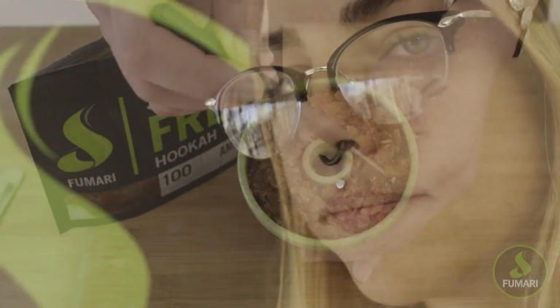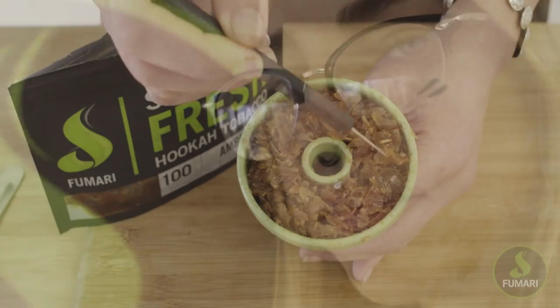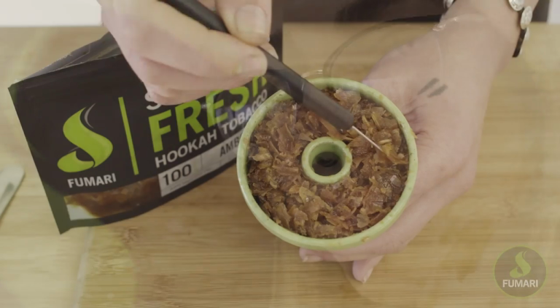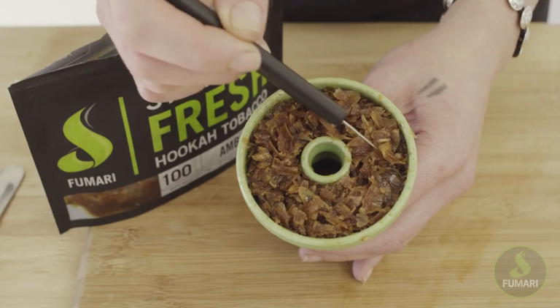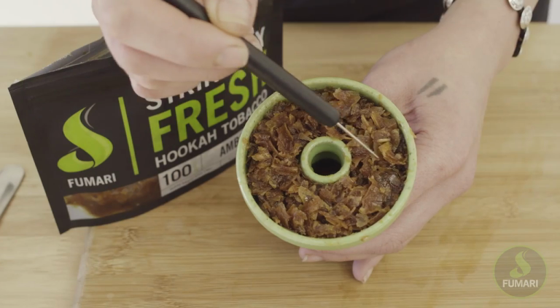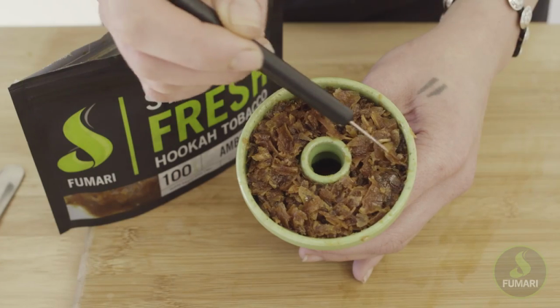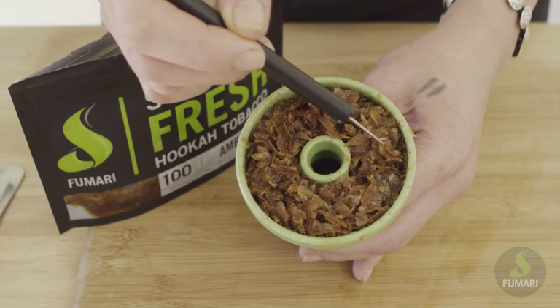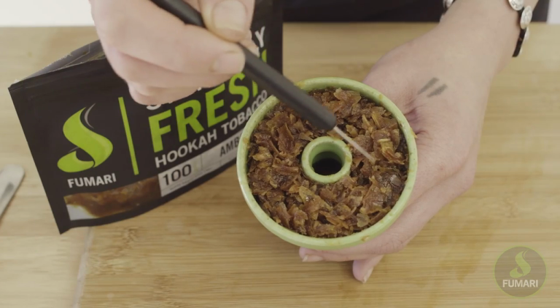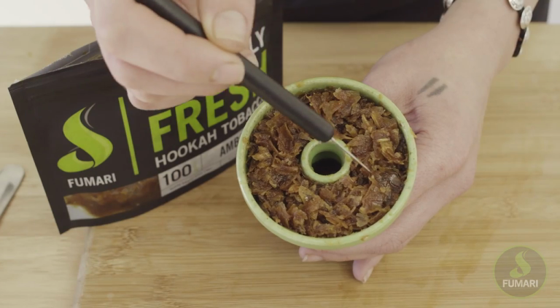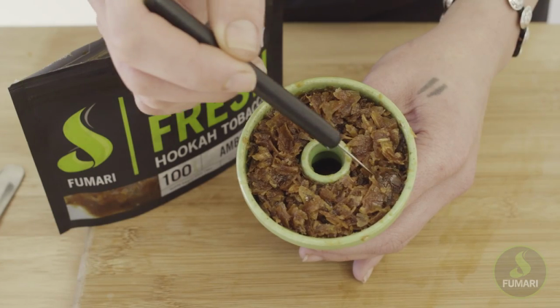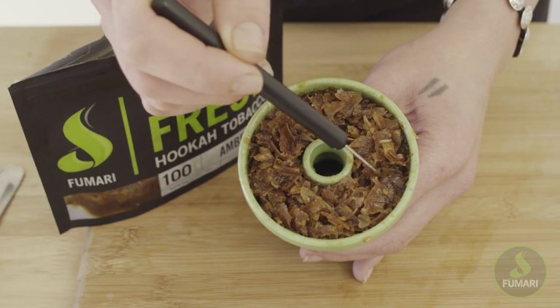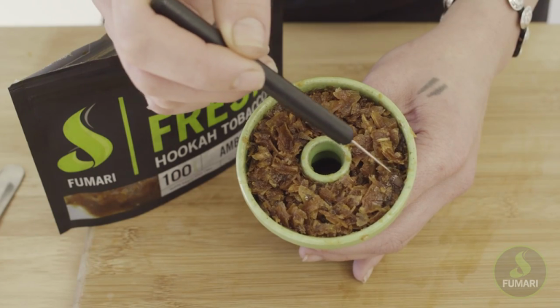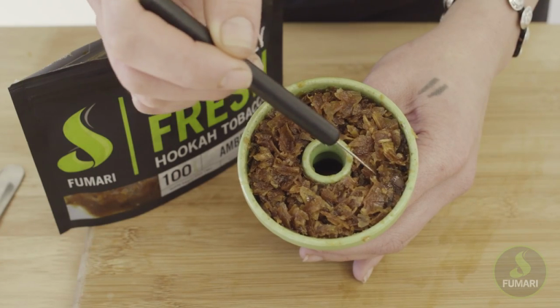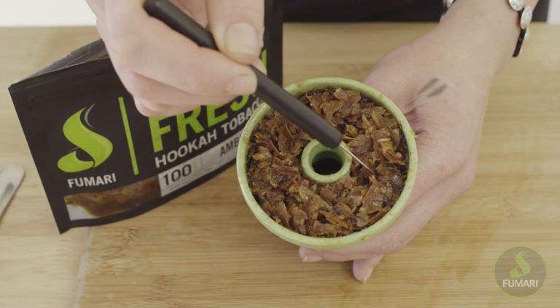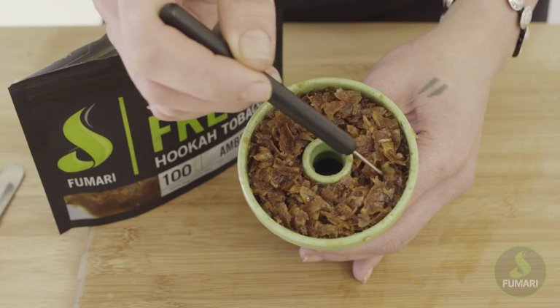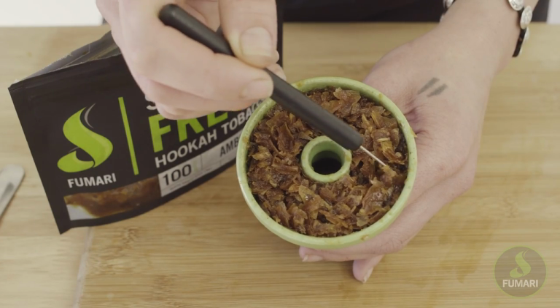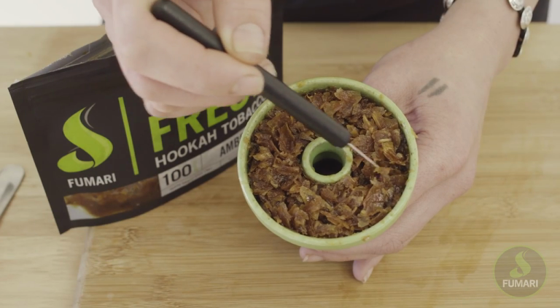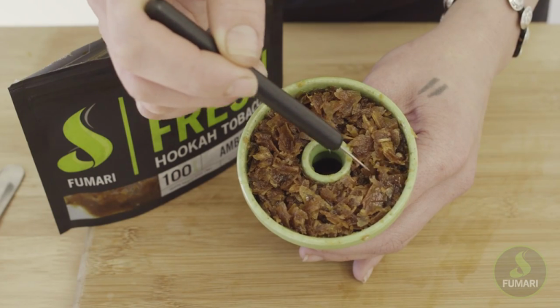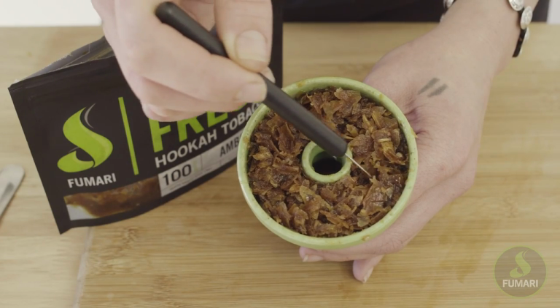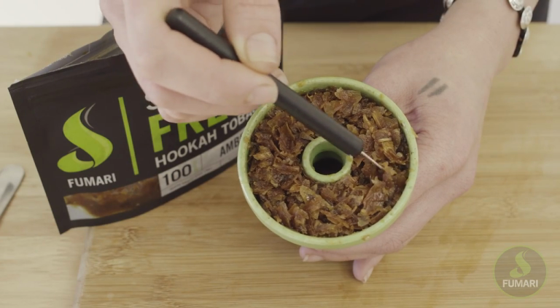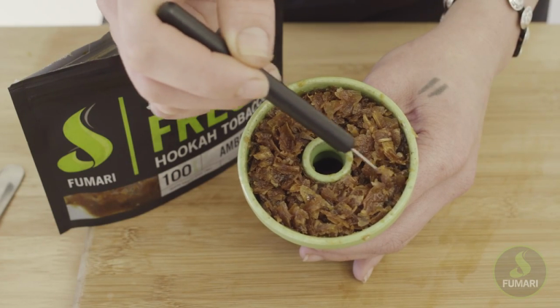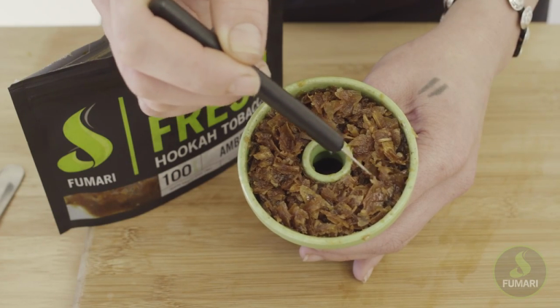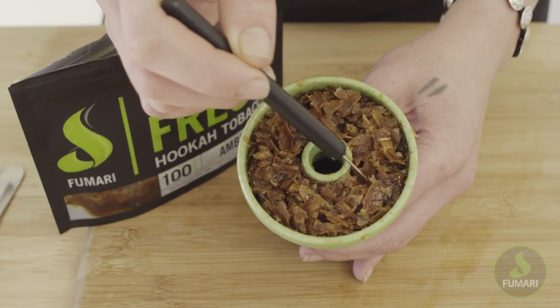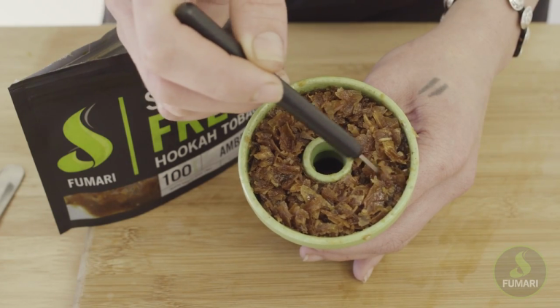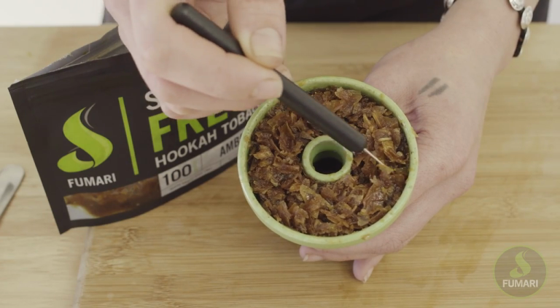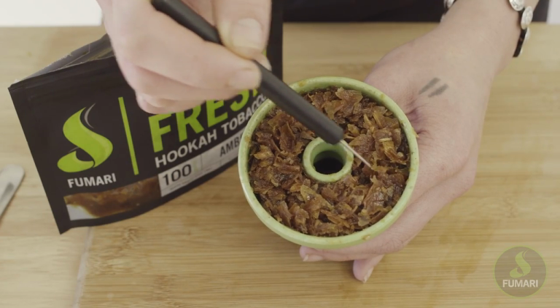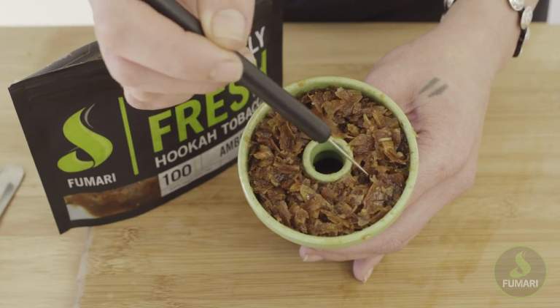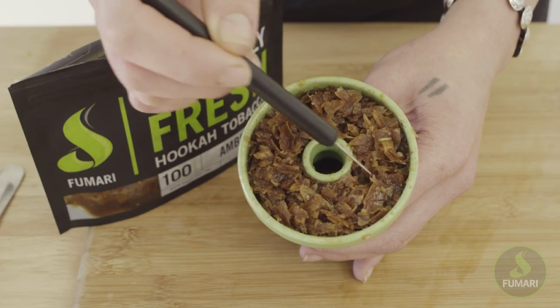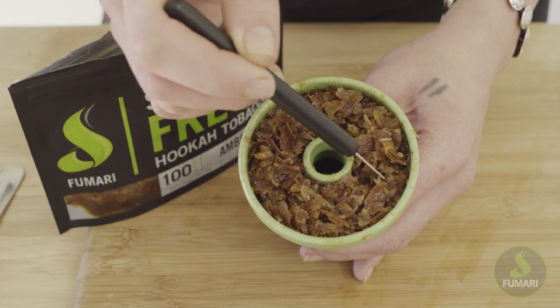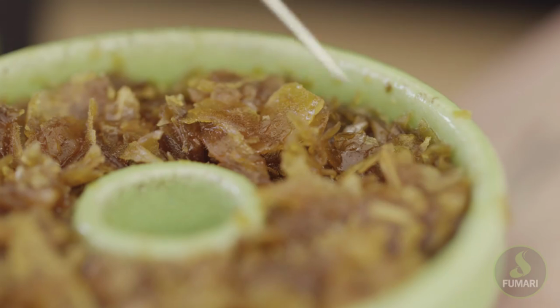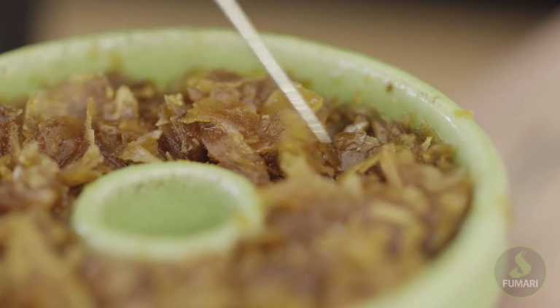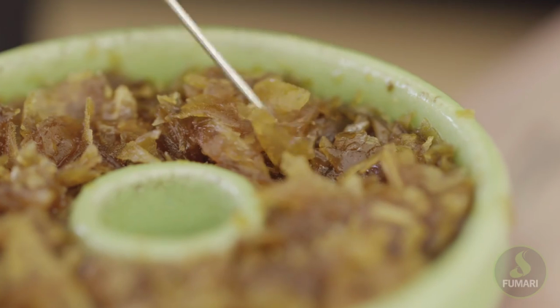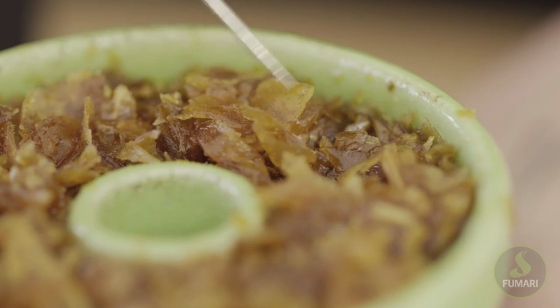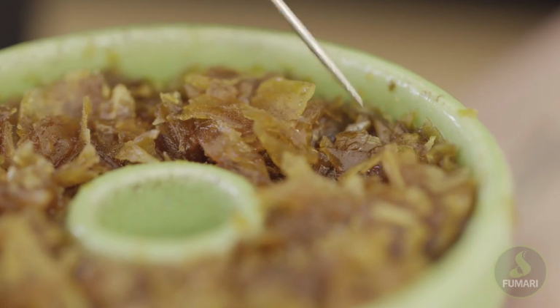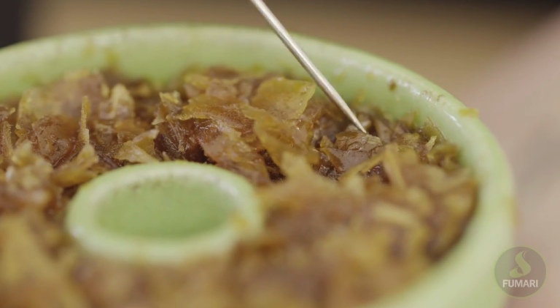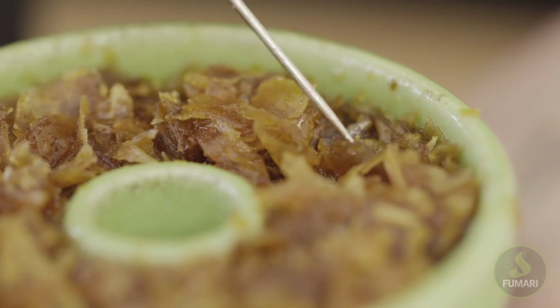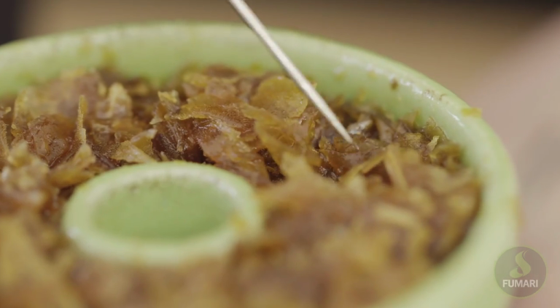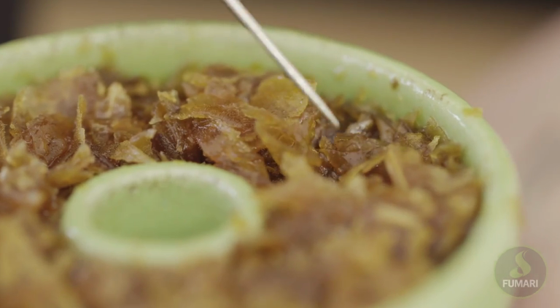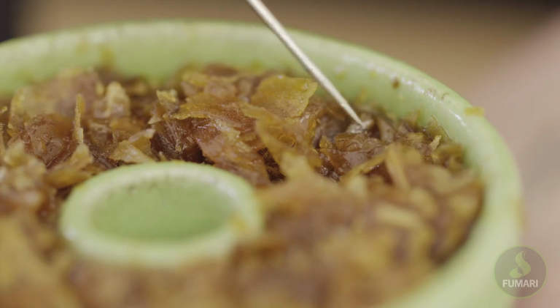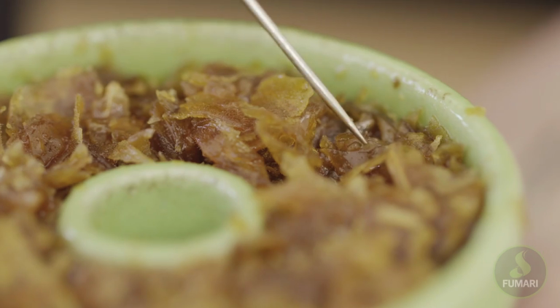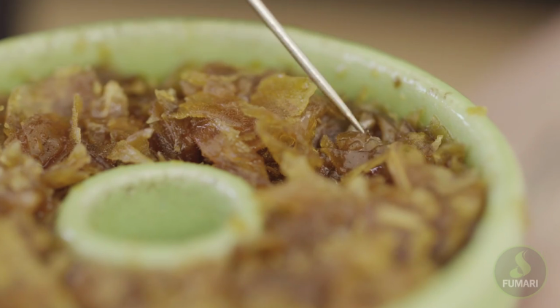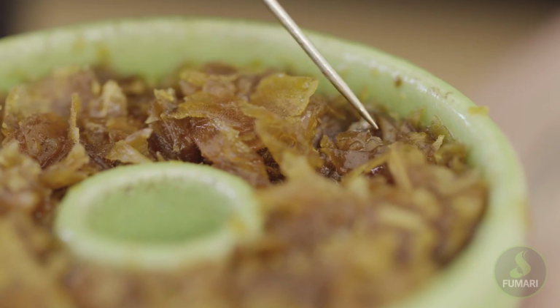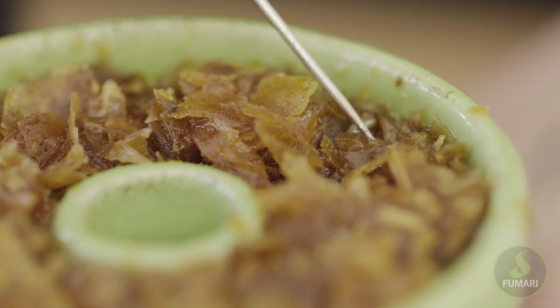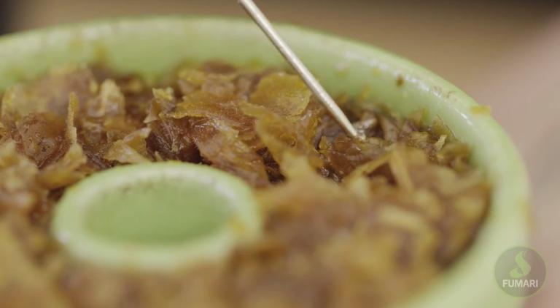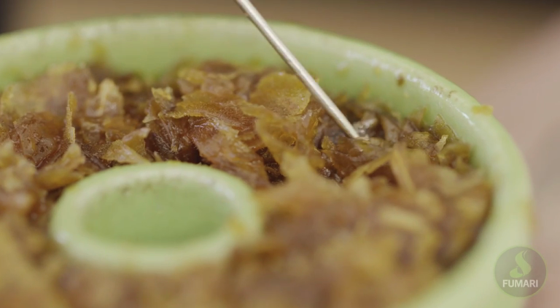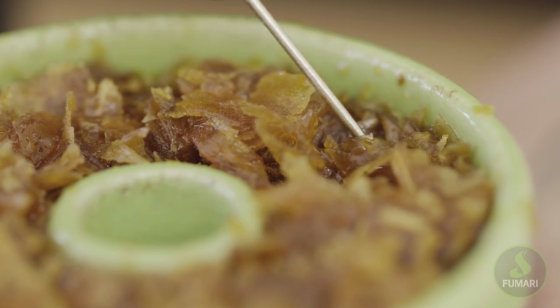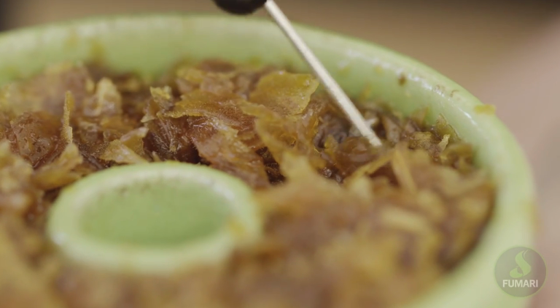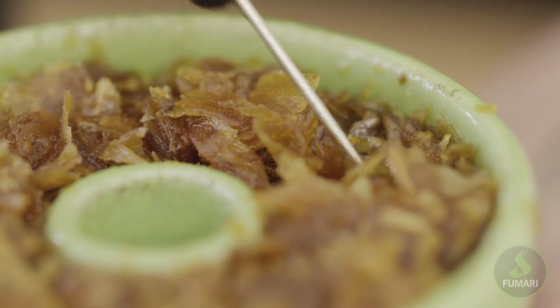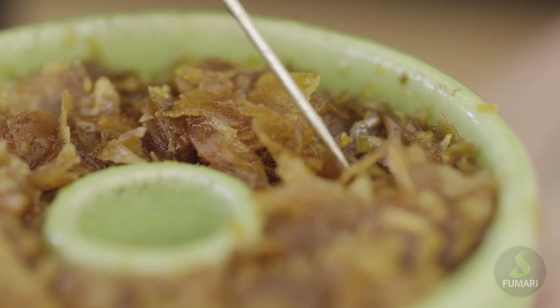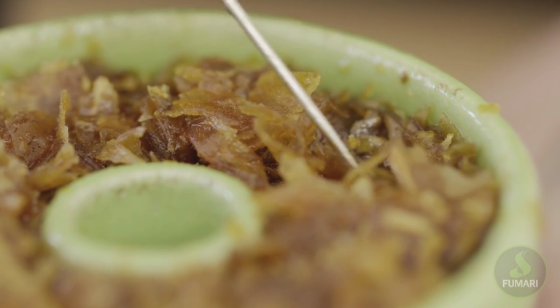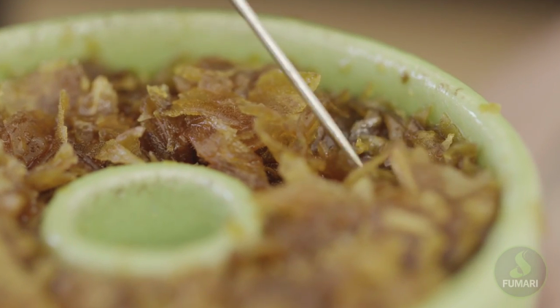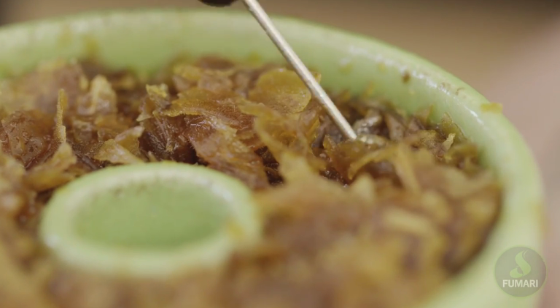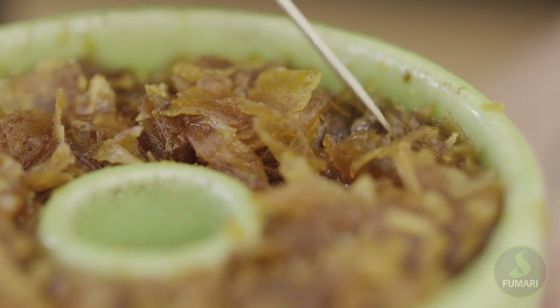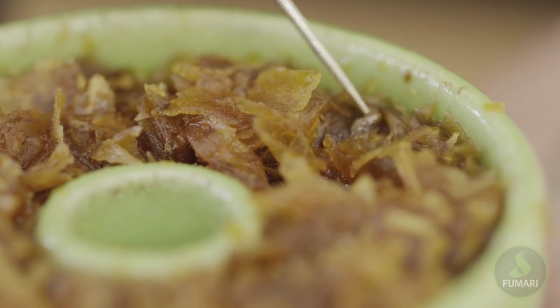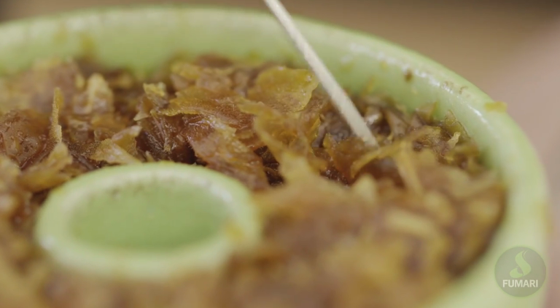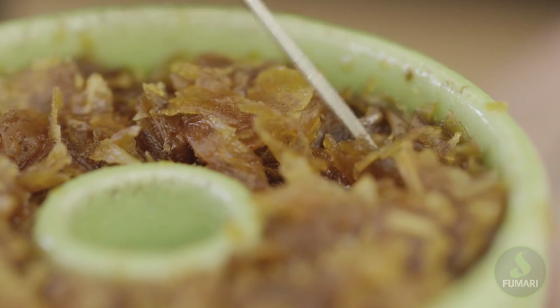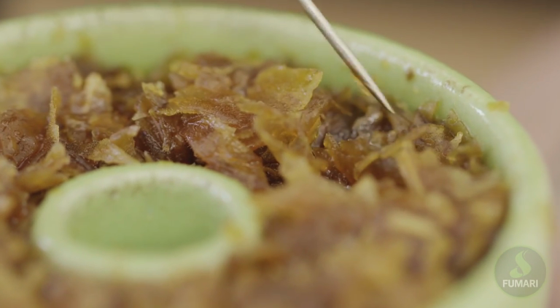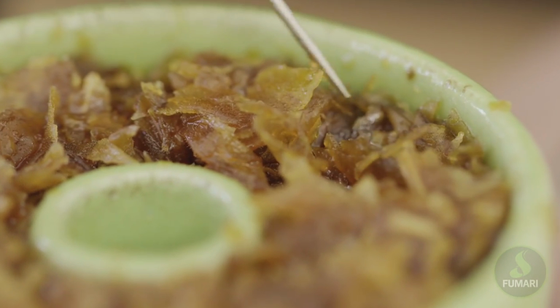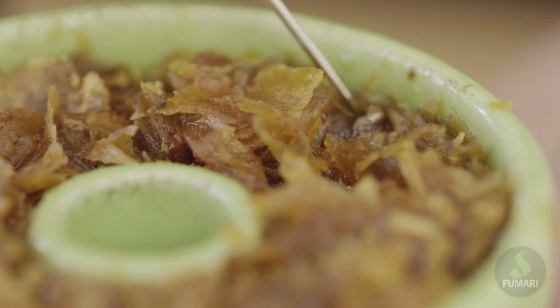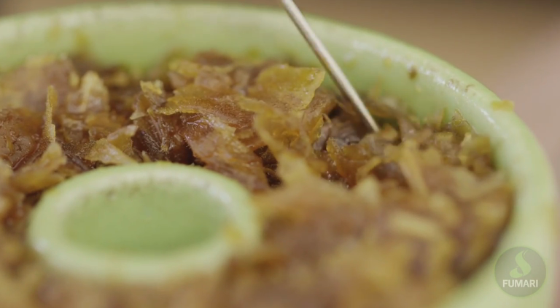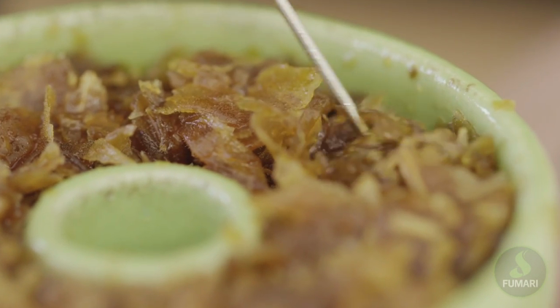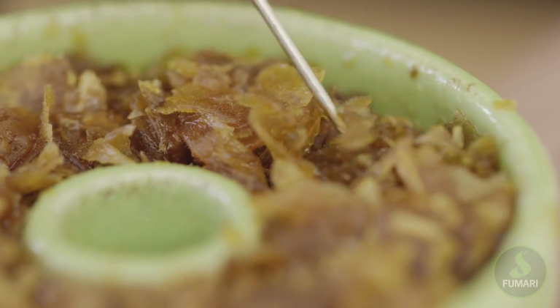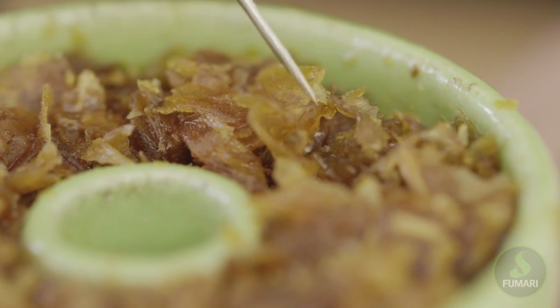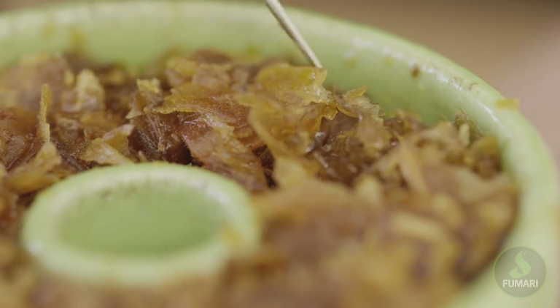If you do notice any big clumps of tobacco in your bowl, use your Fumari poker to separate the clumps and make sure everything is nice and even.